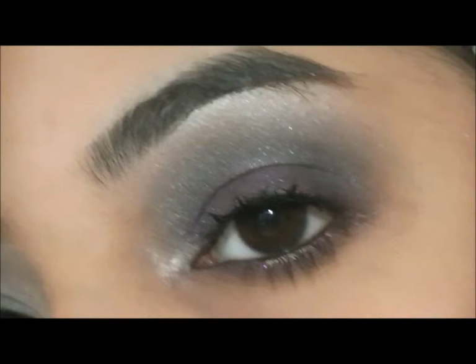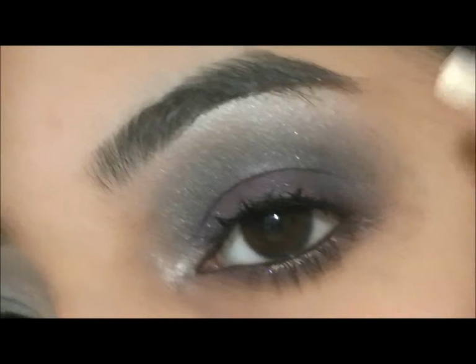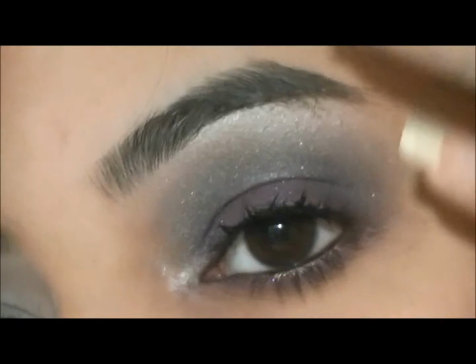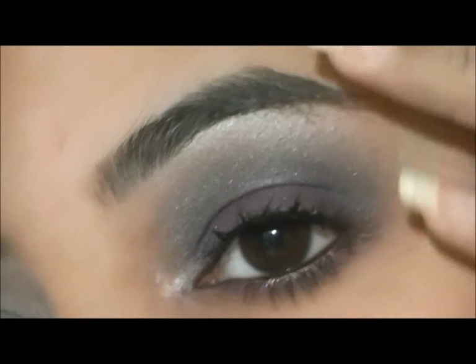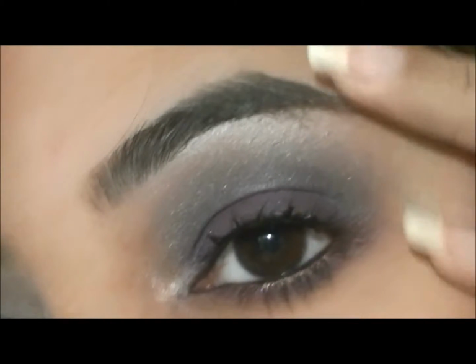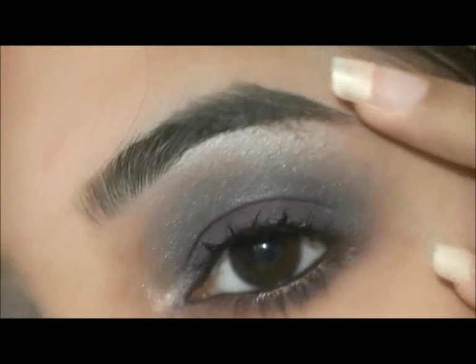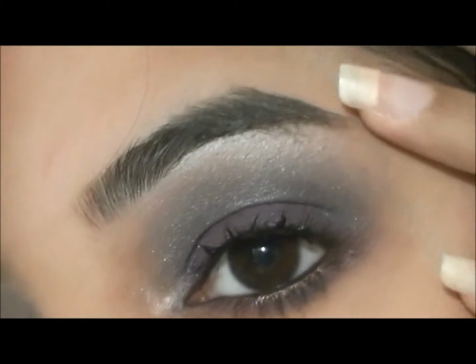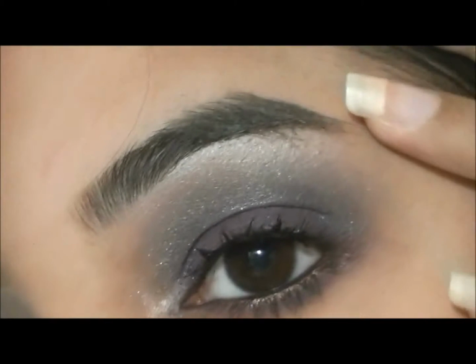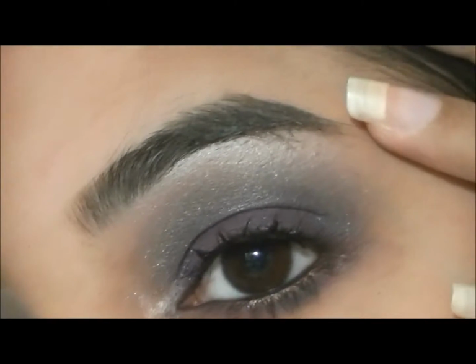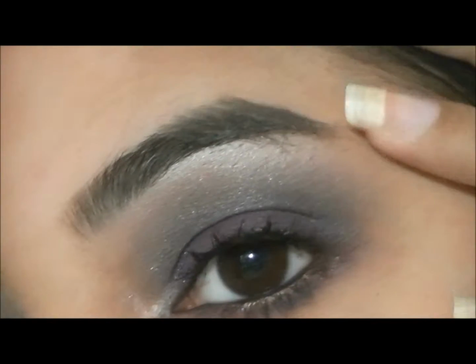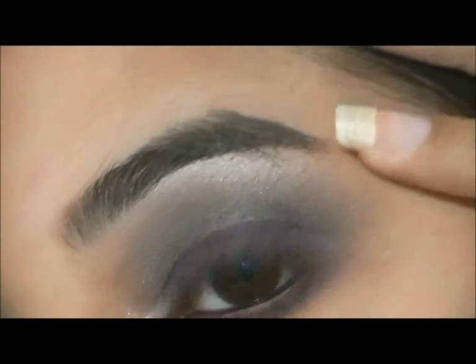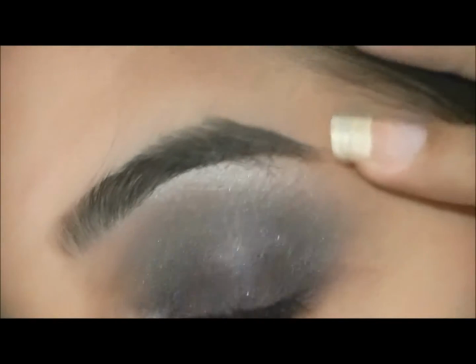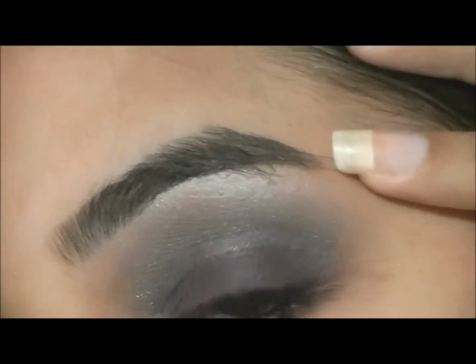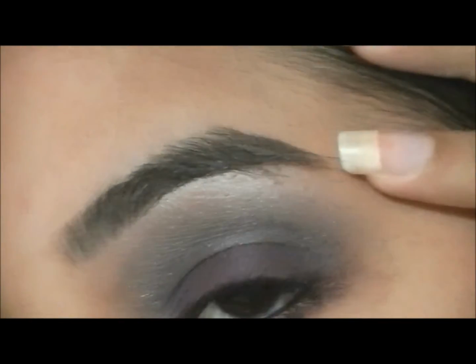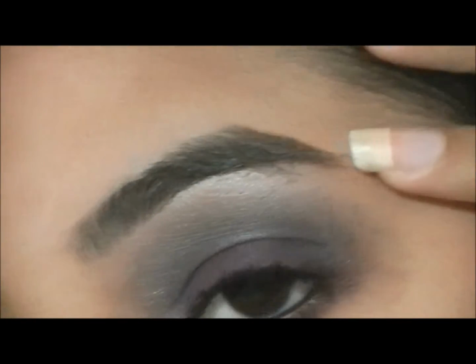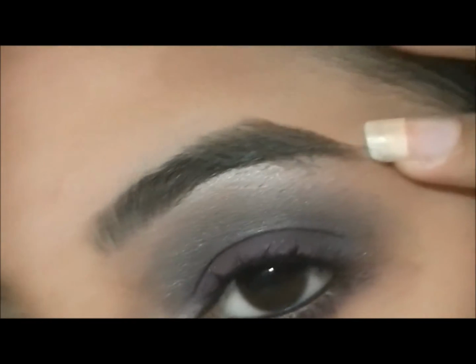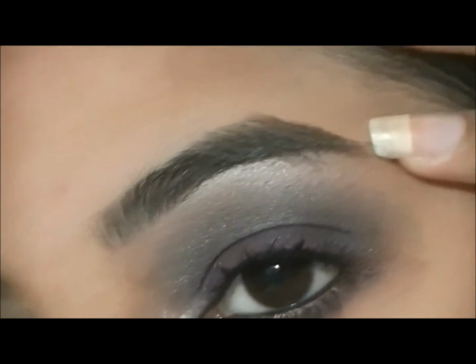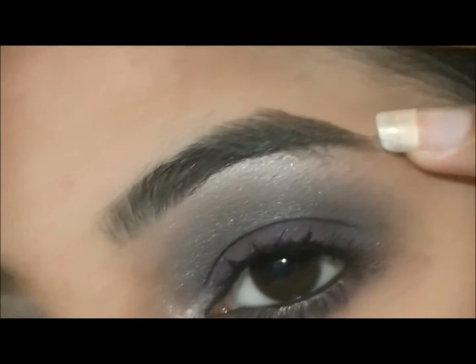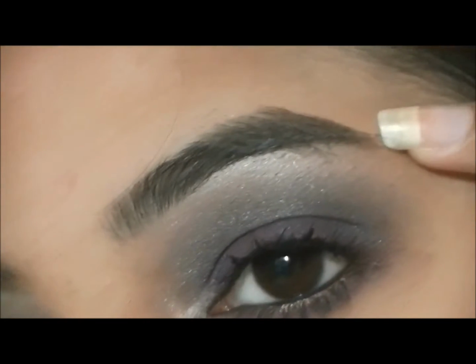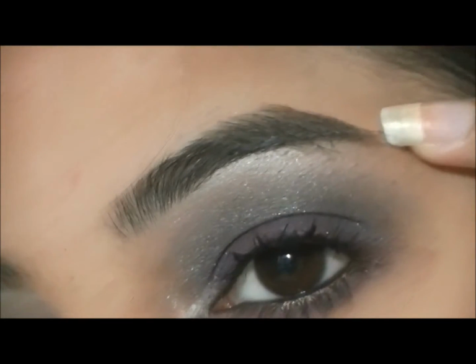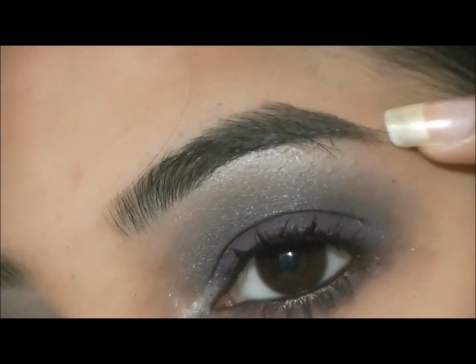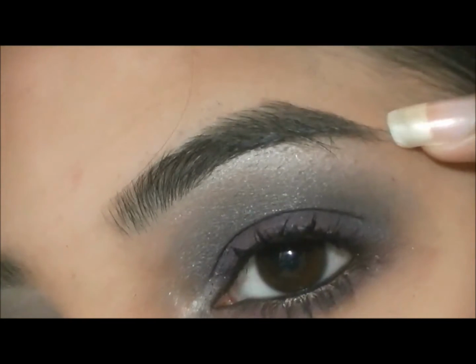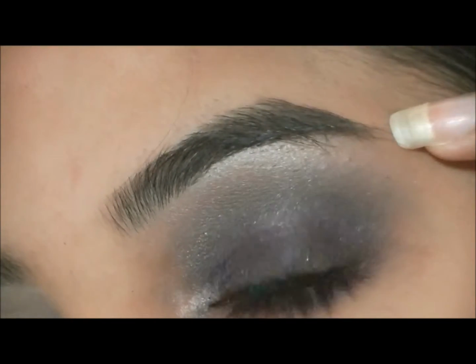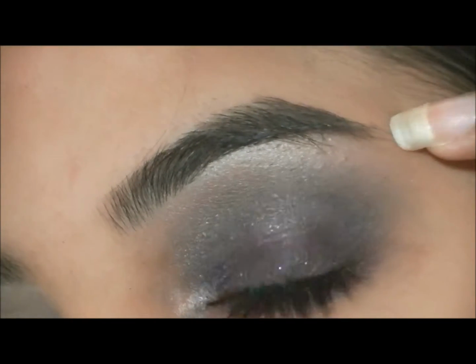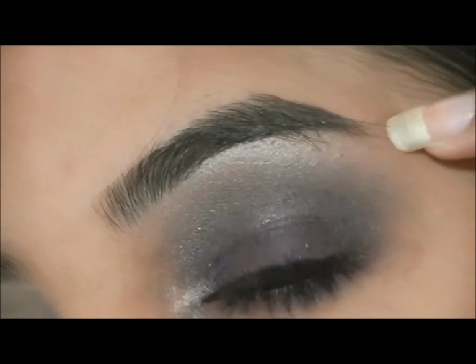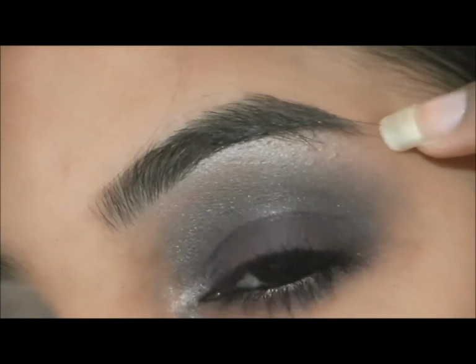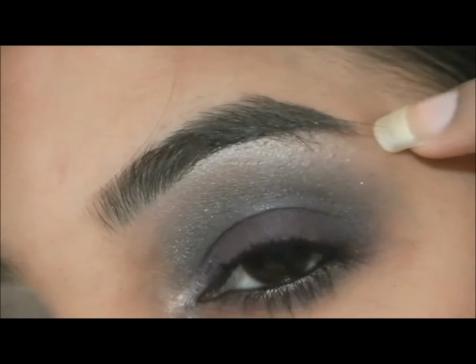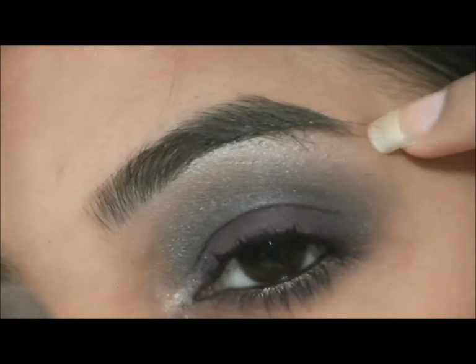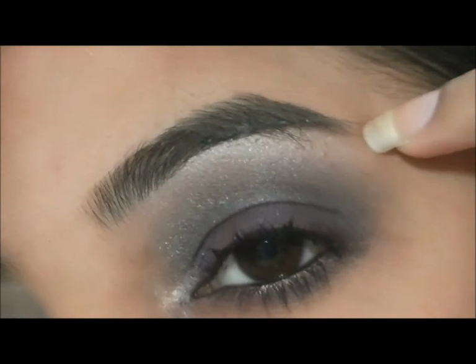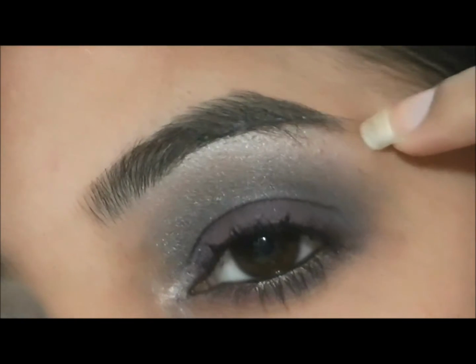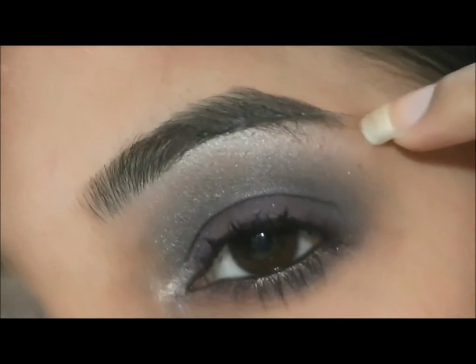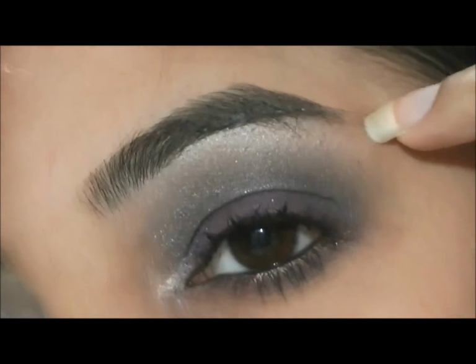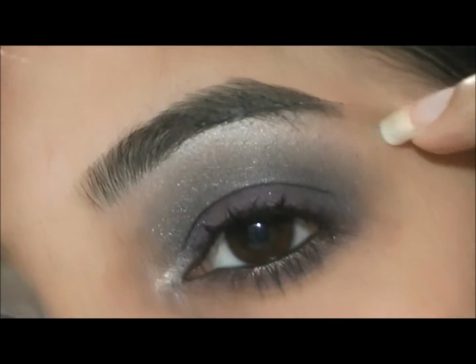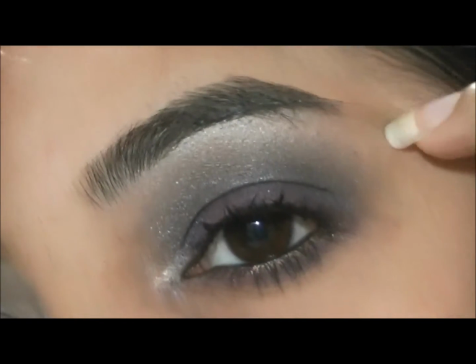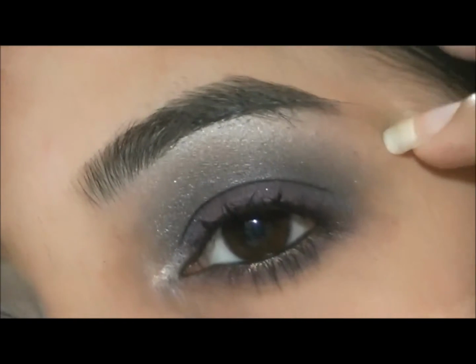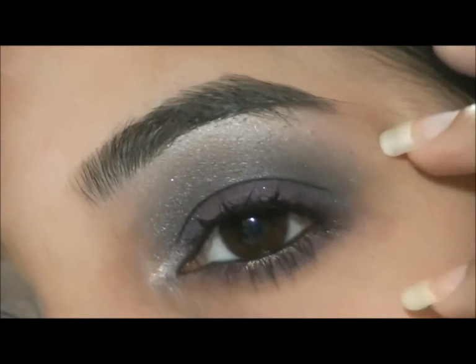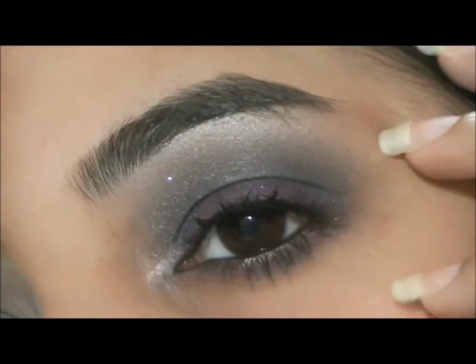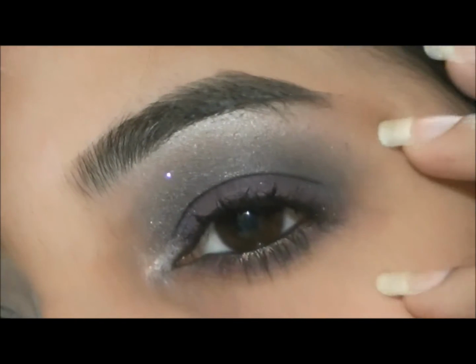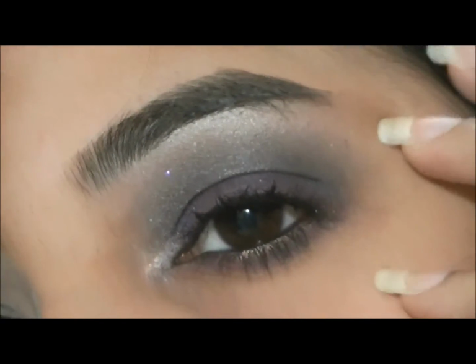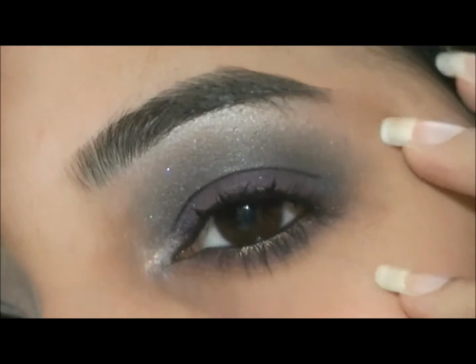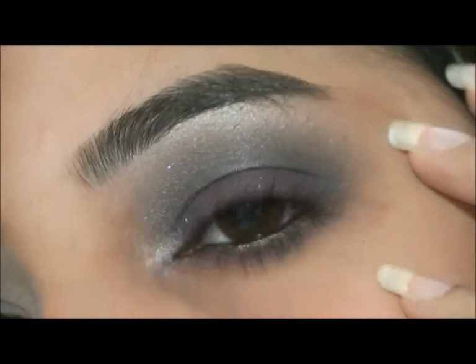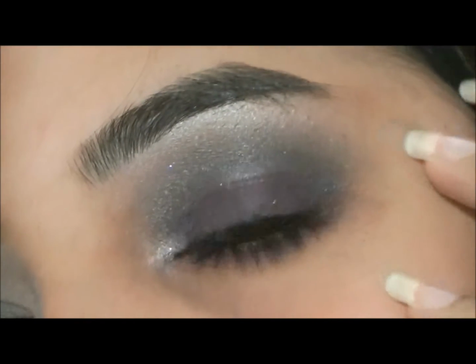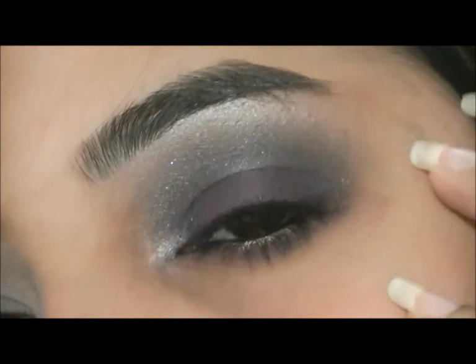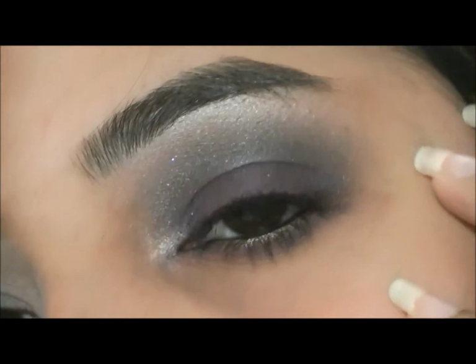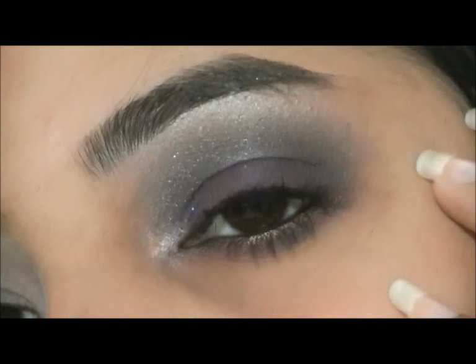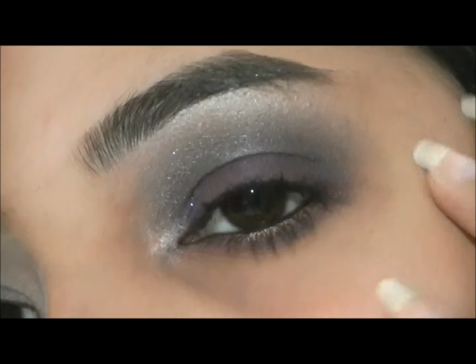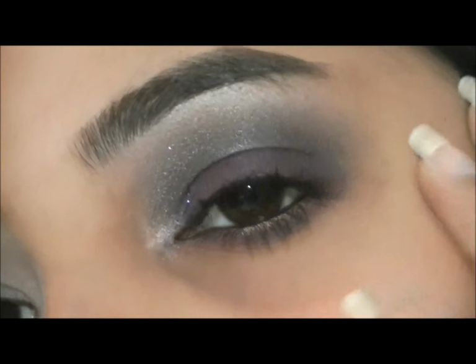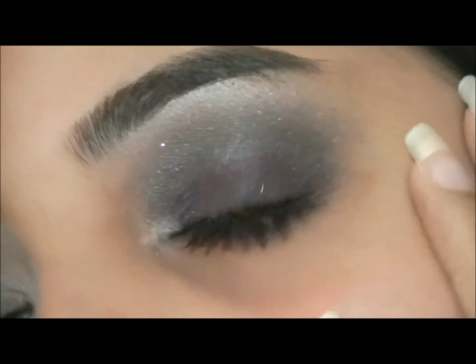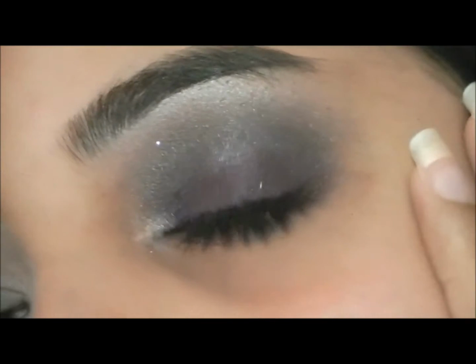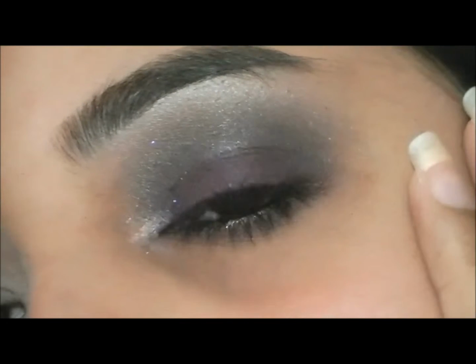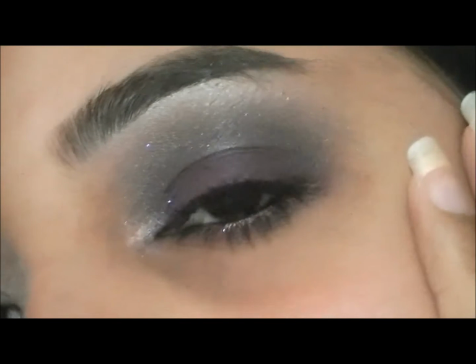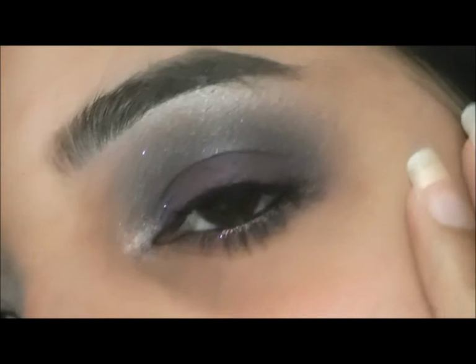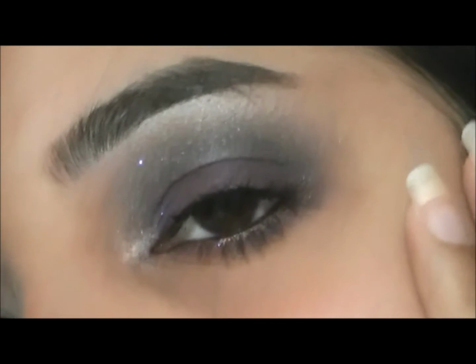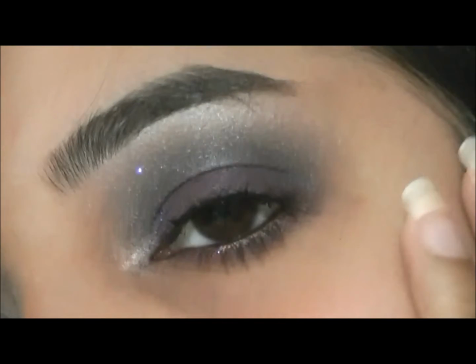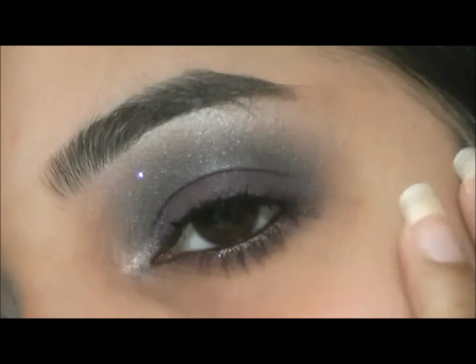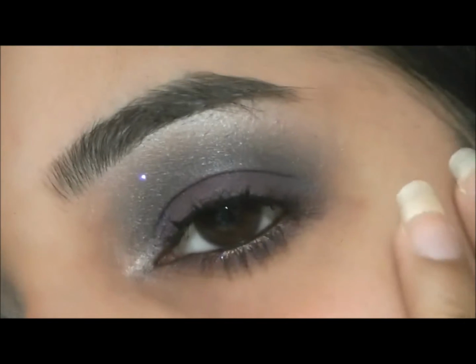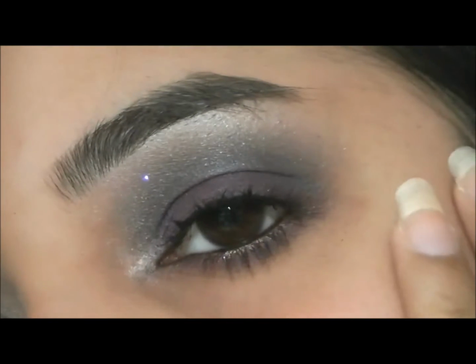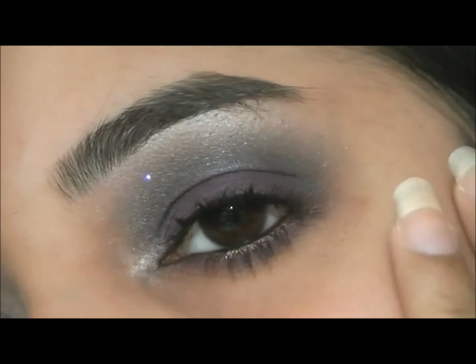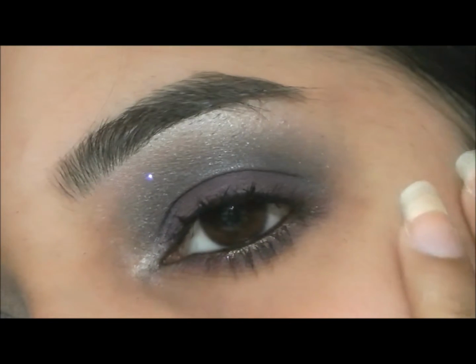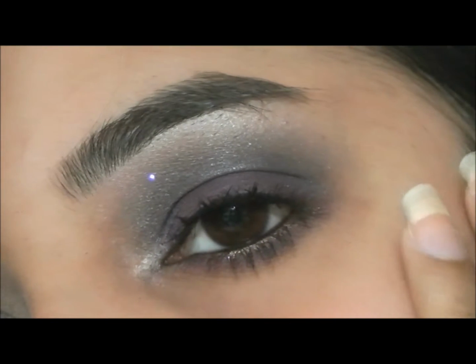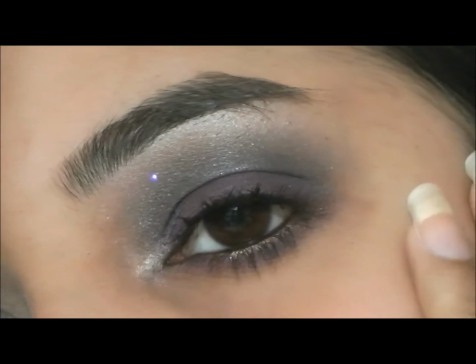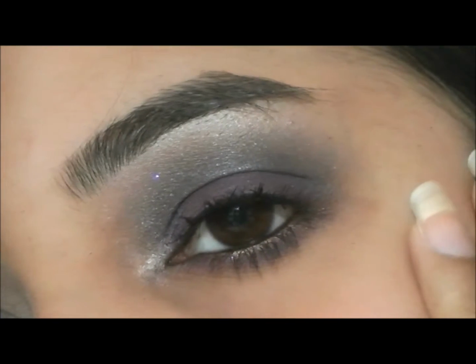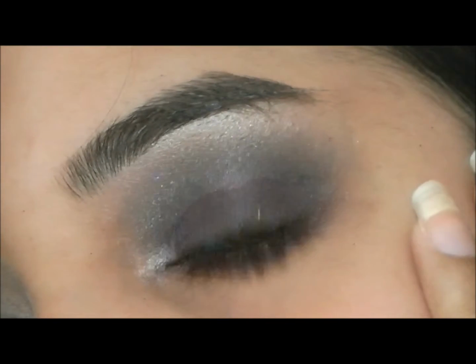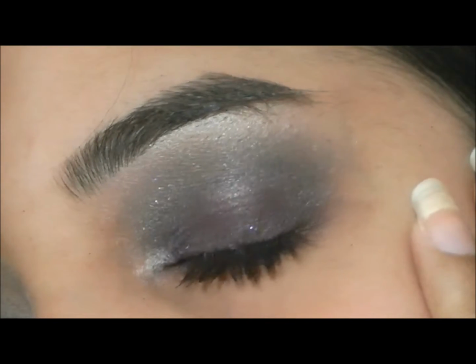Hey guys, so today I decided to do a look using purples and silvers, just something totally random. So if you guys want to see how to recreate this, then please stay tuned.